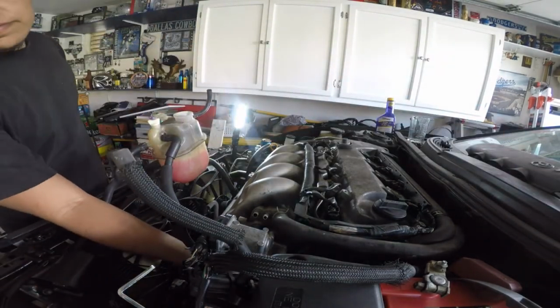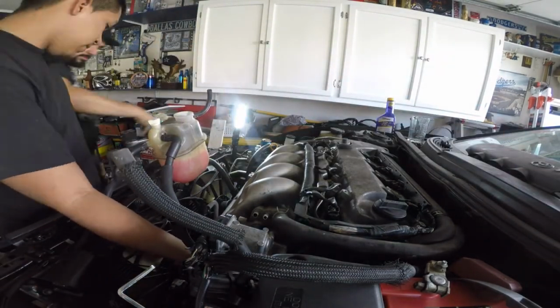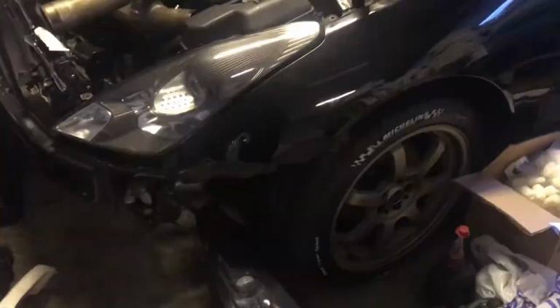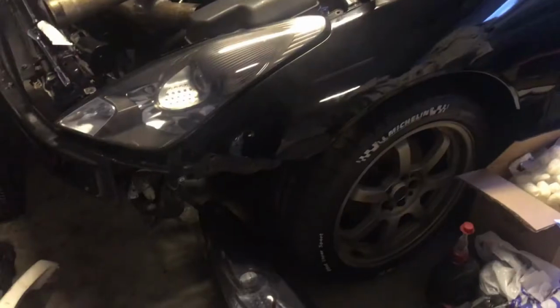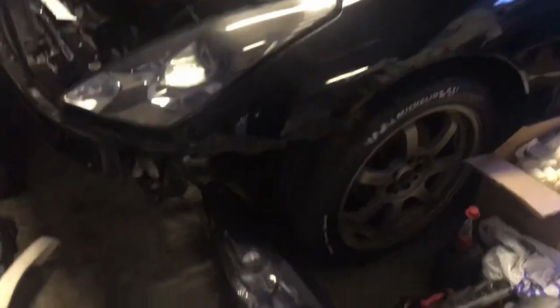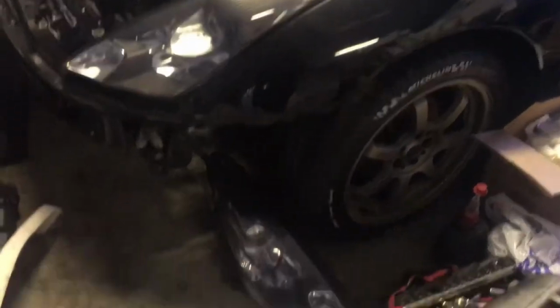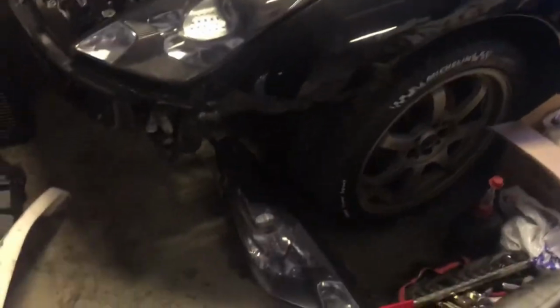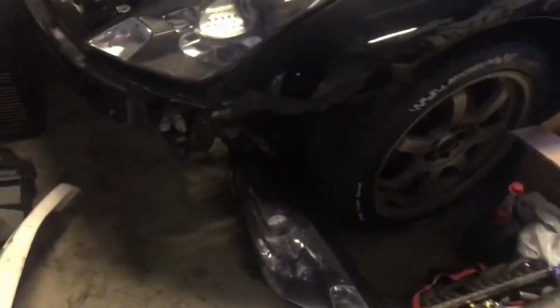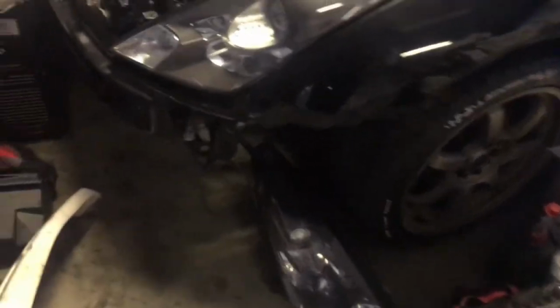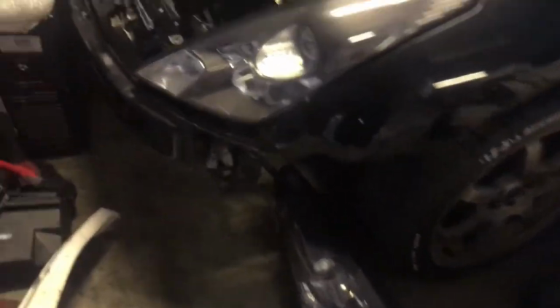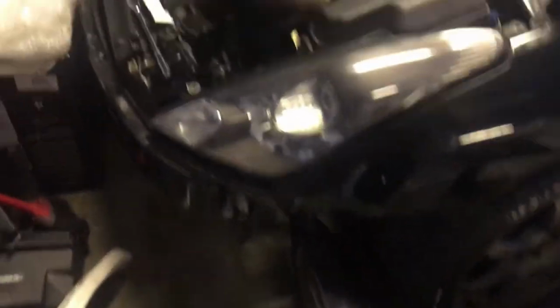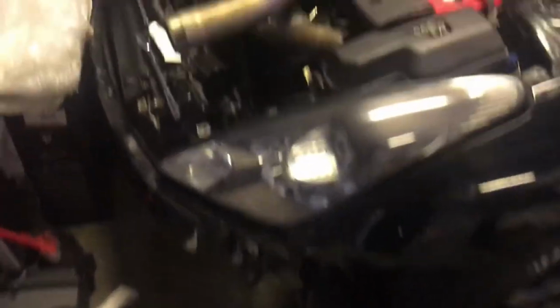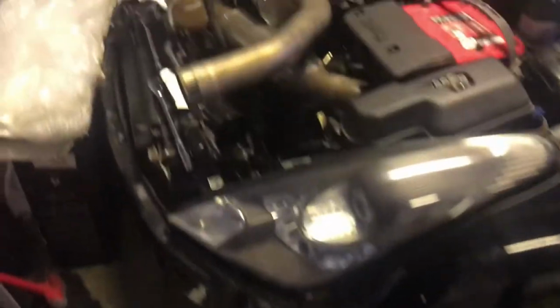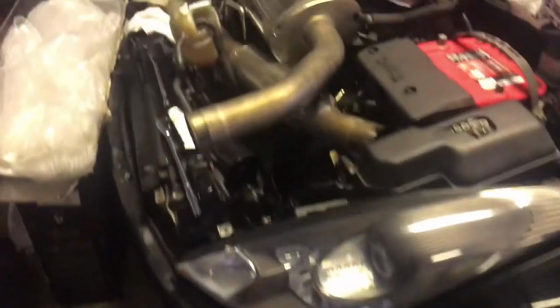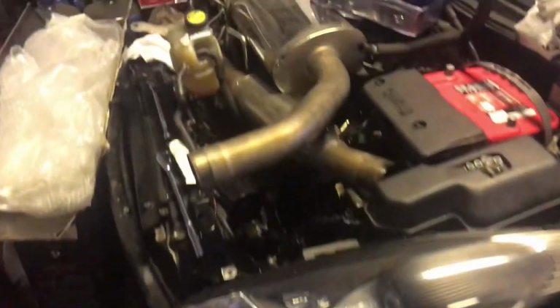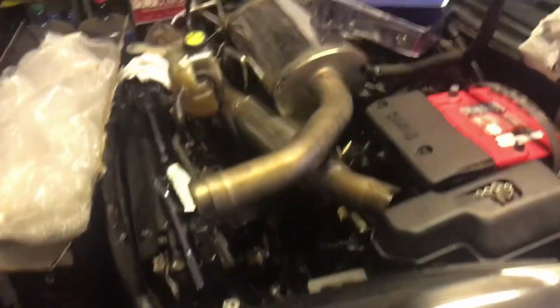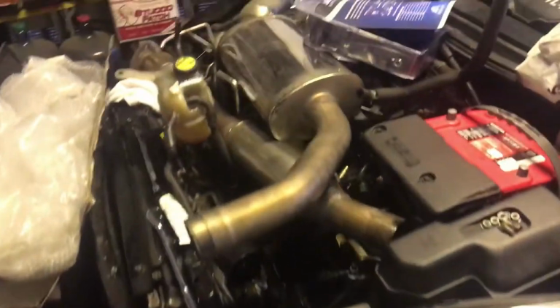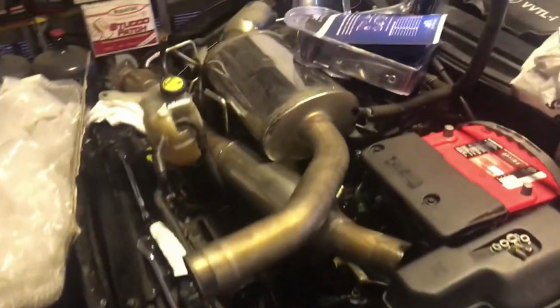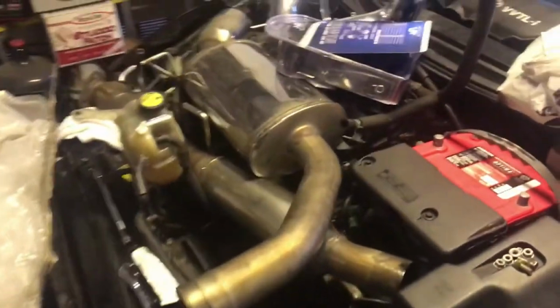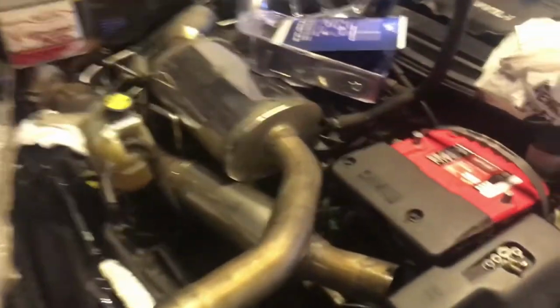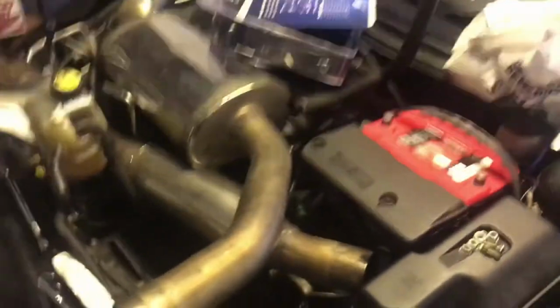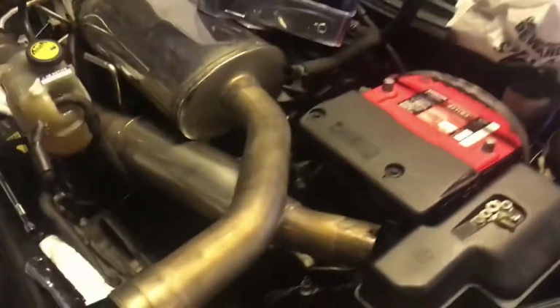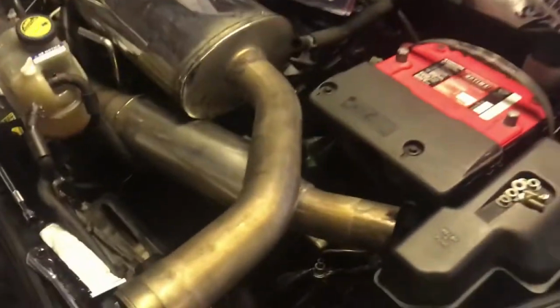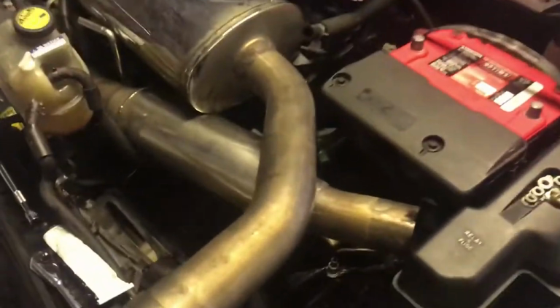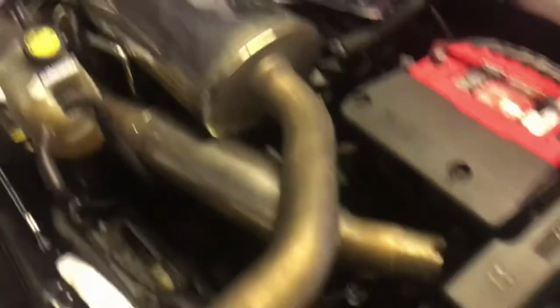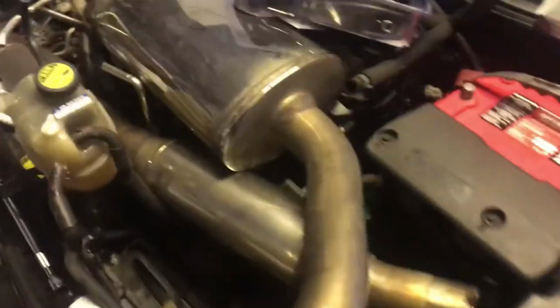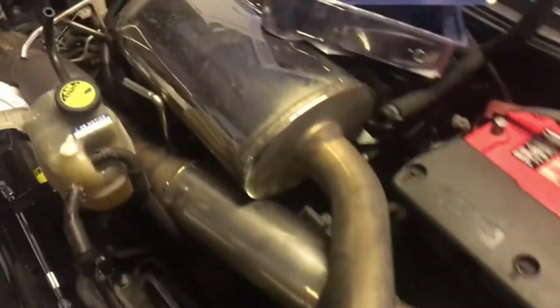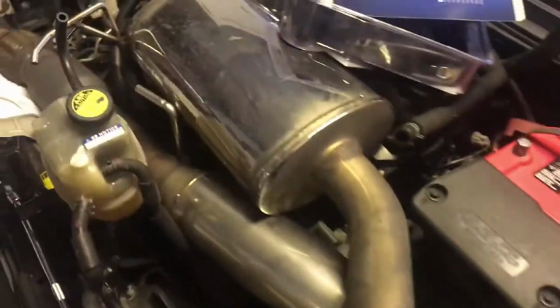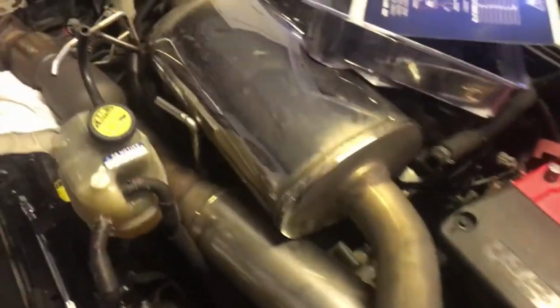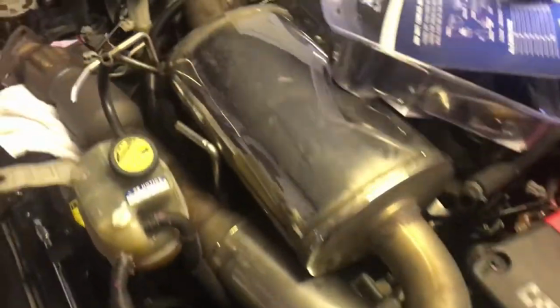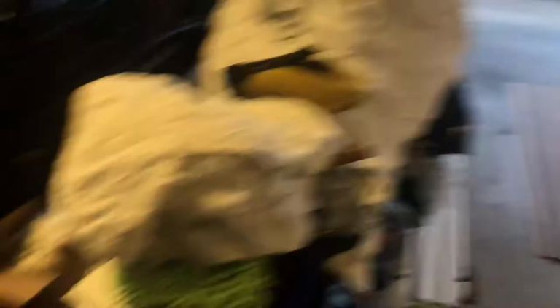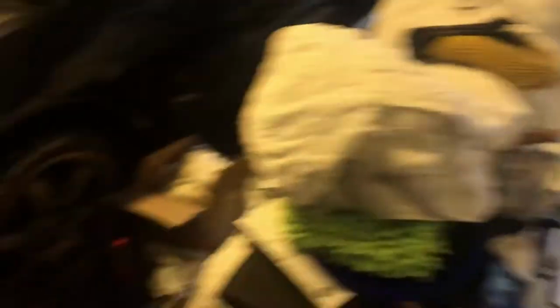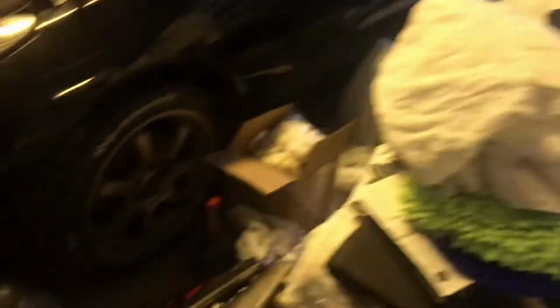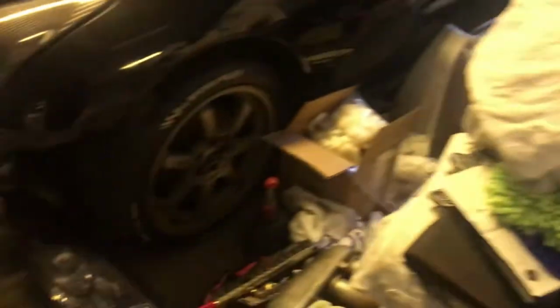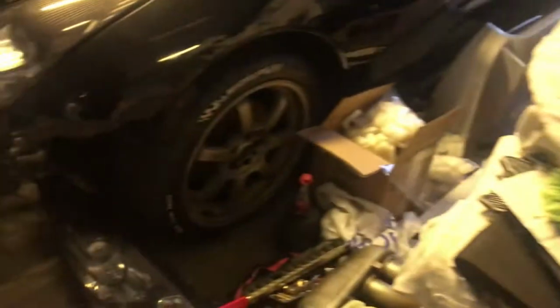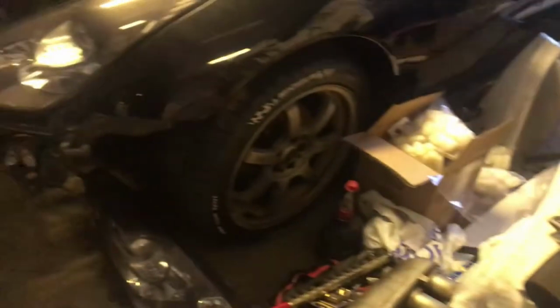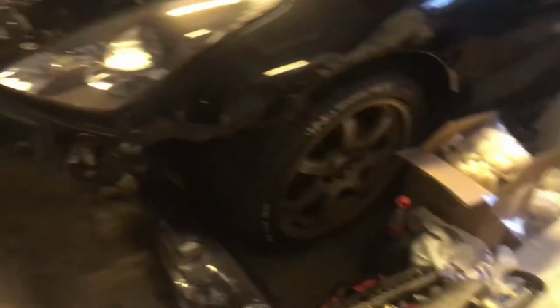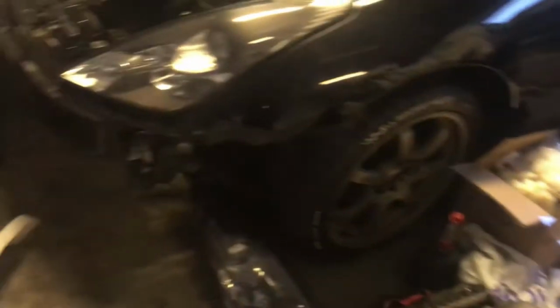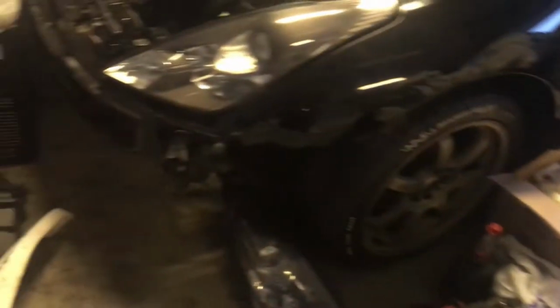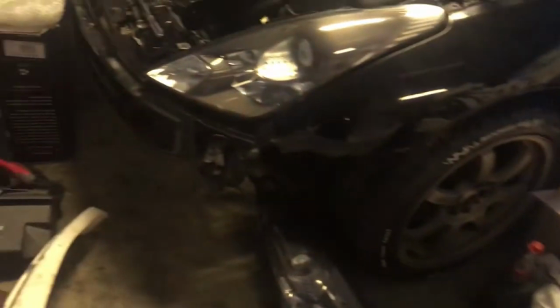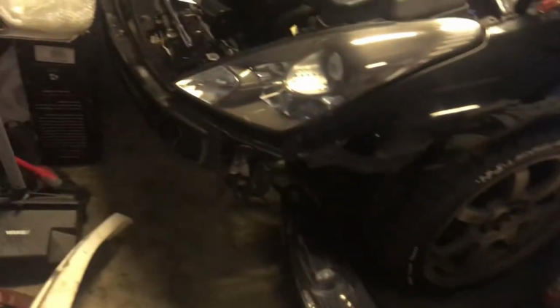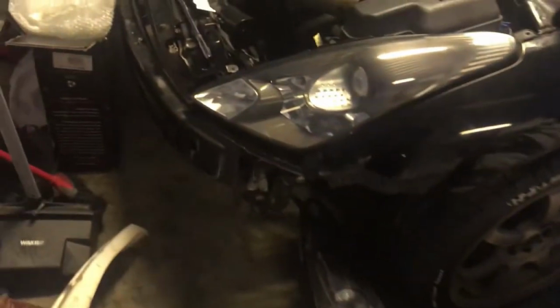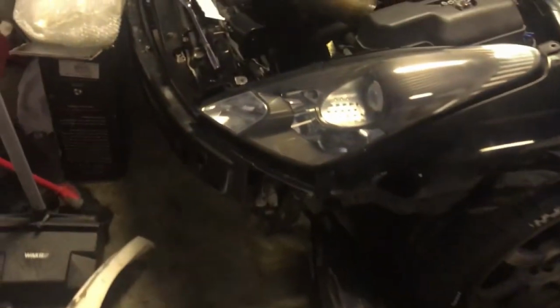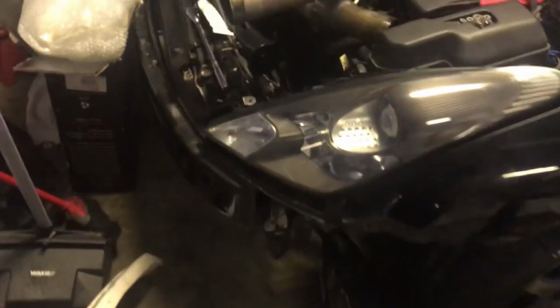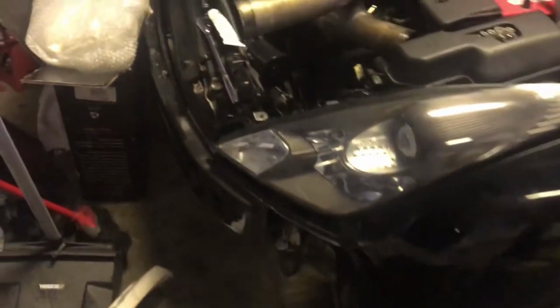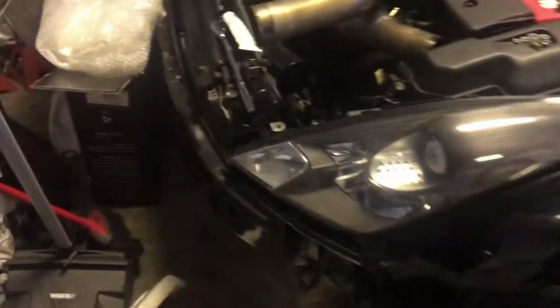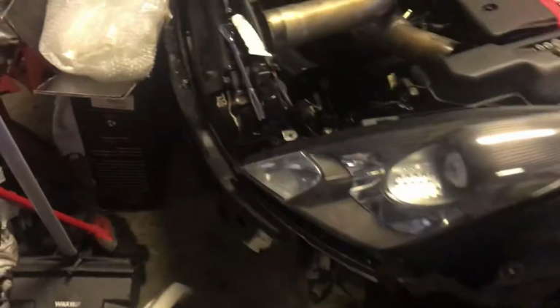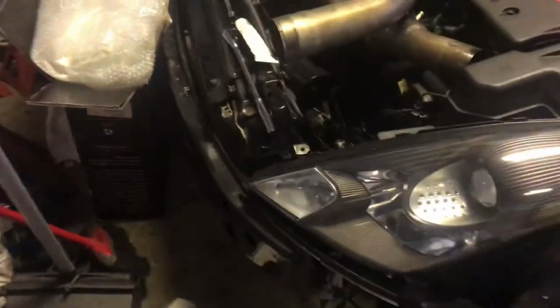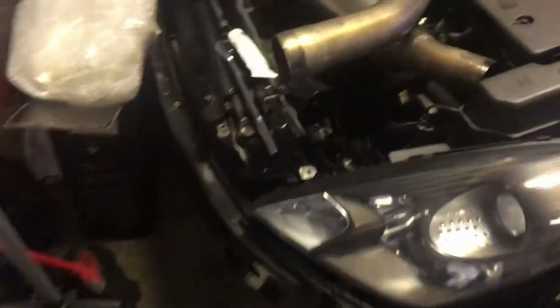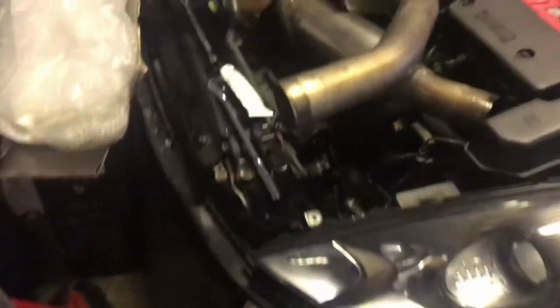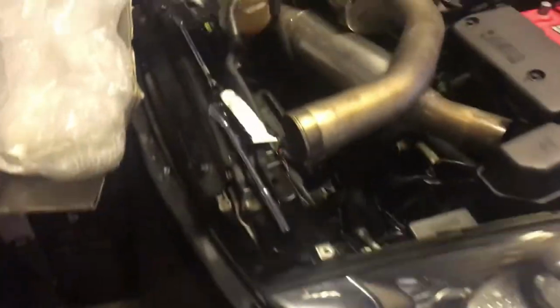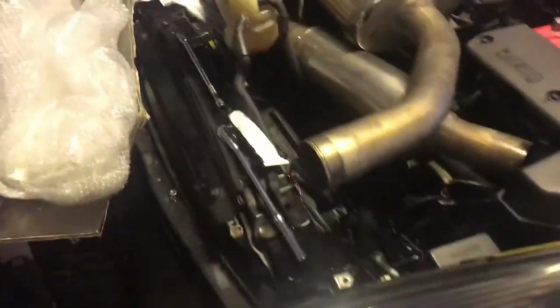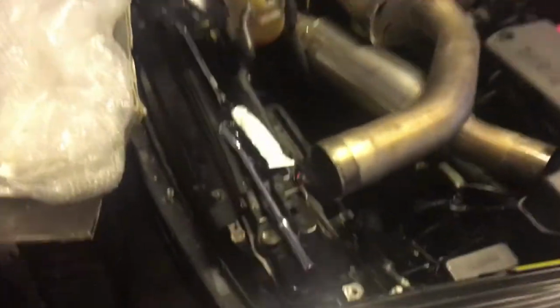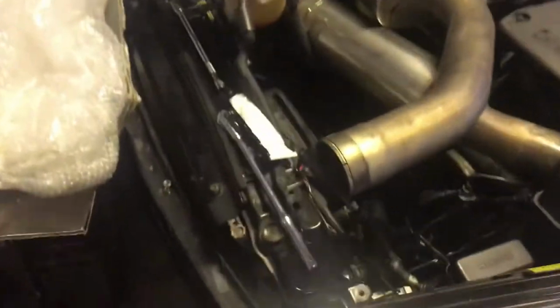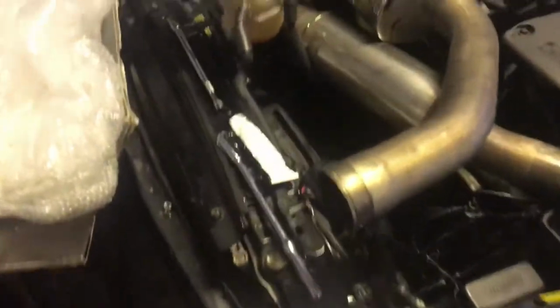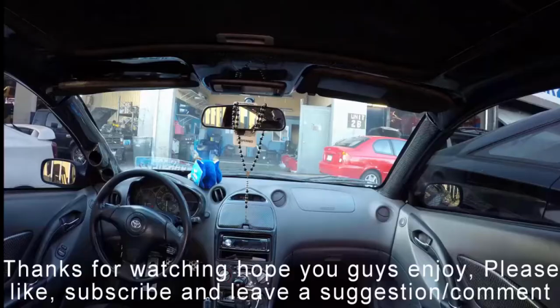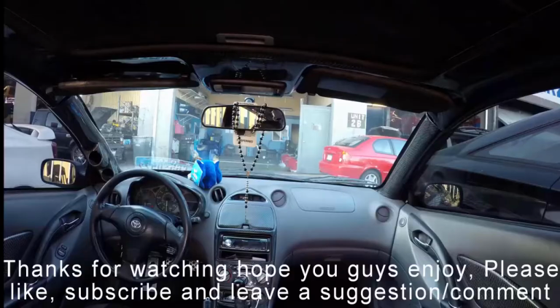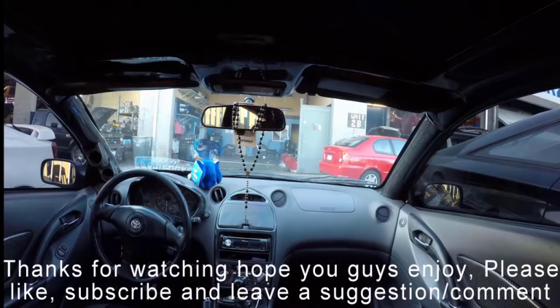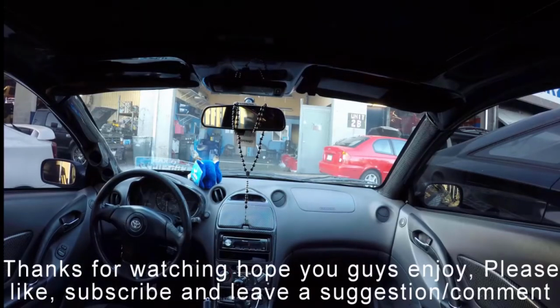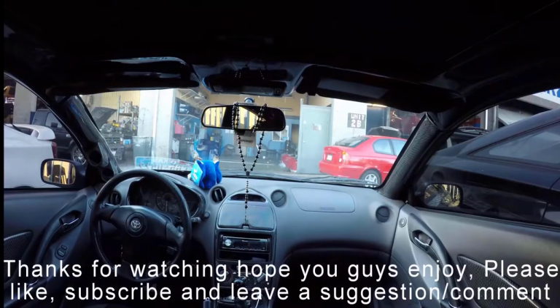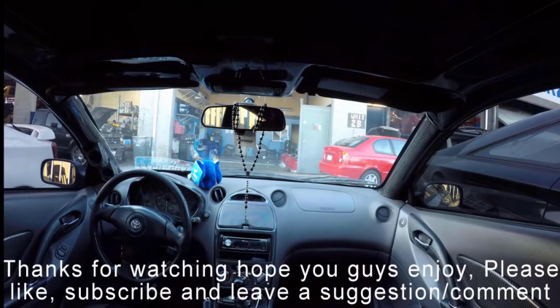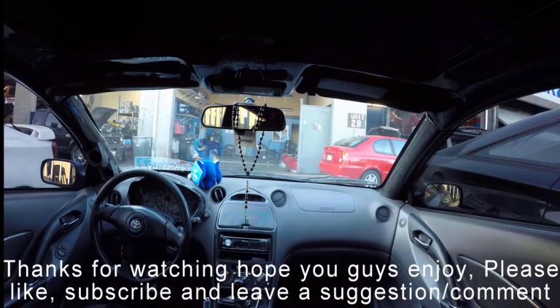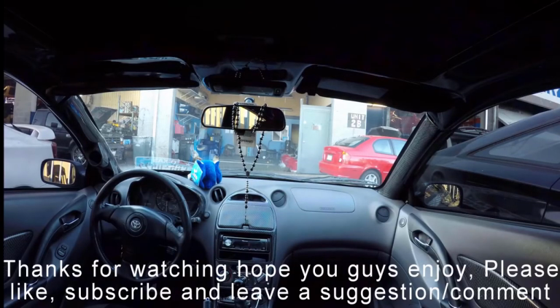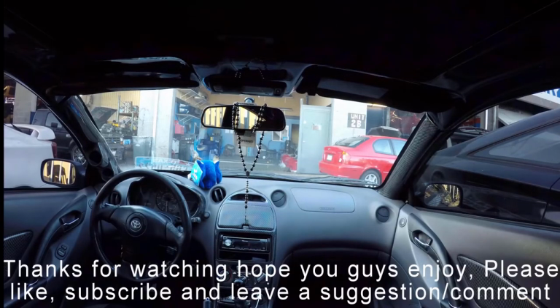We couldn't get the car up and running. Stuff is already done, so Mark could finish it up.